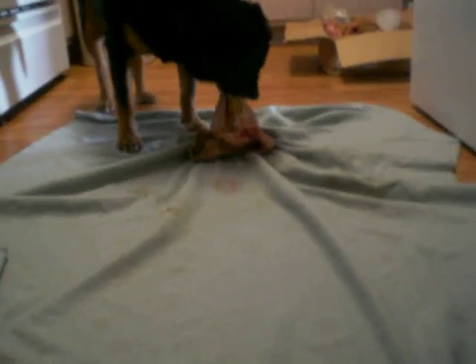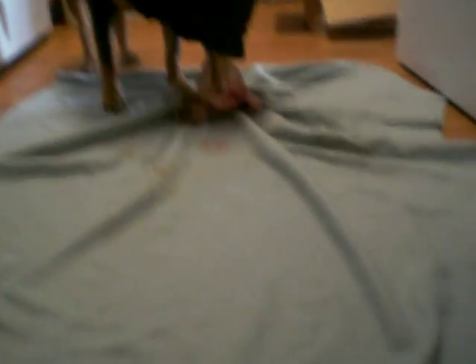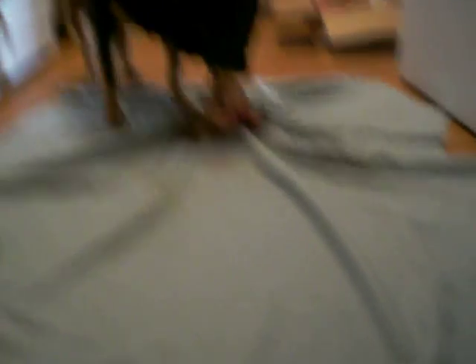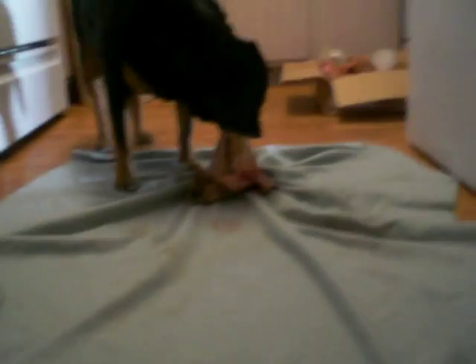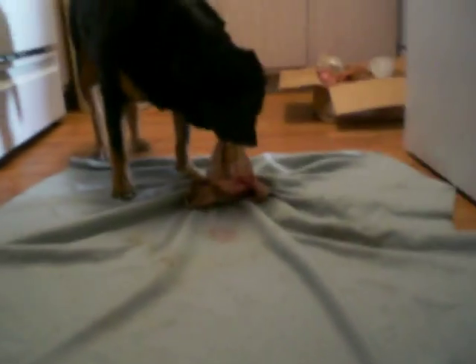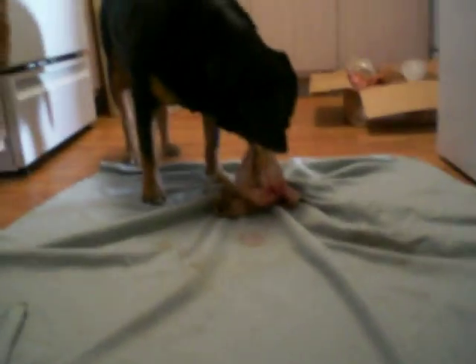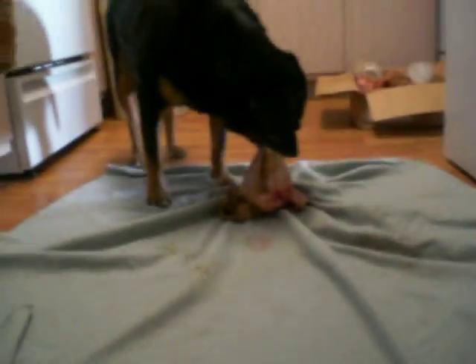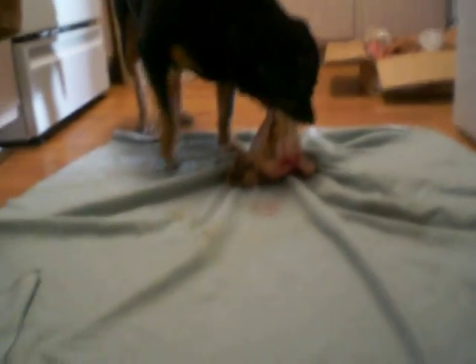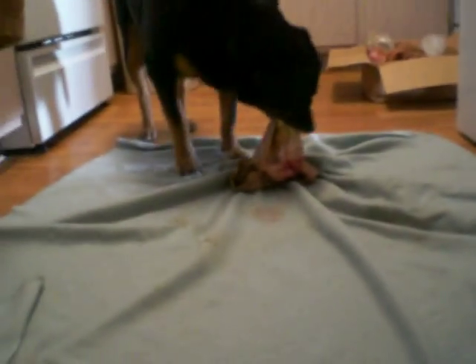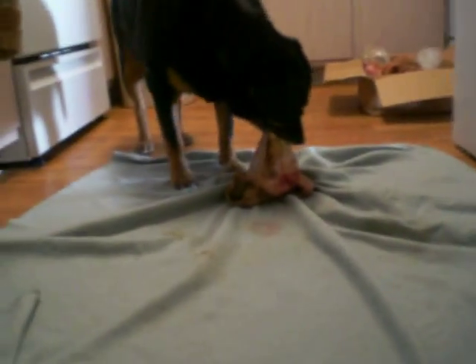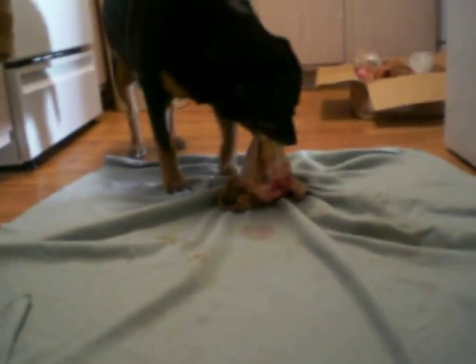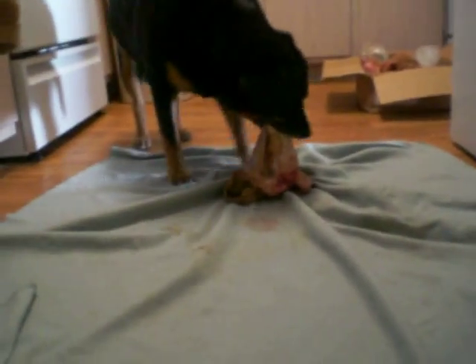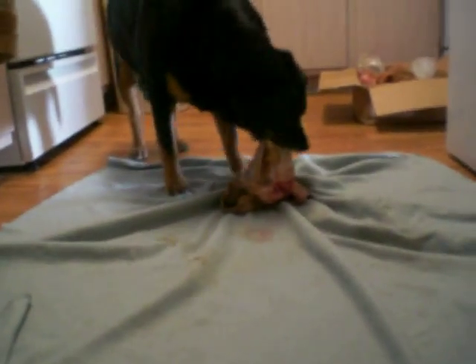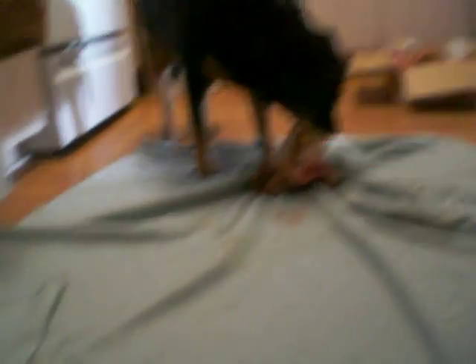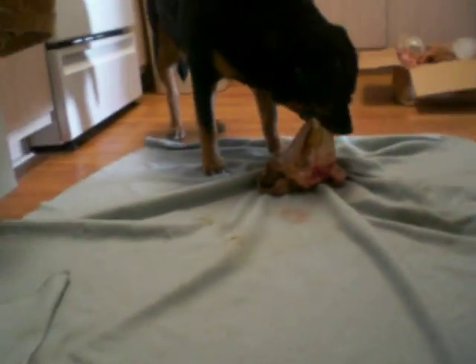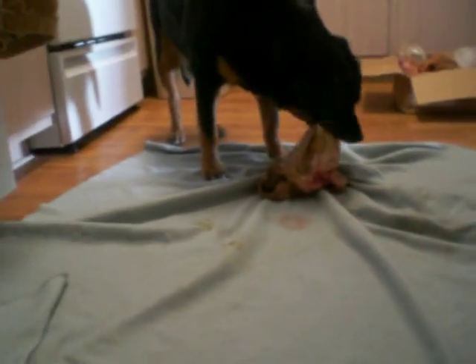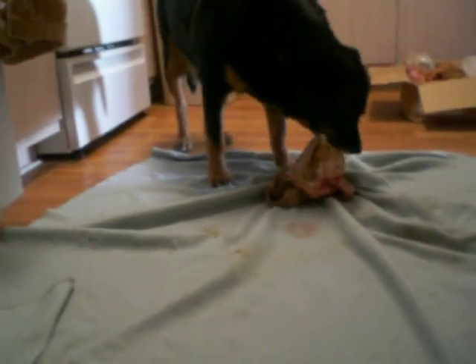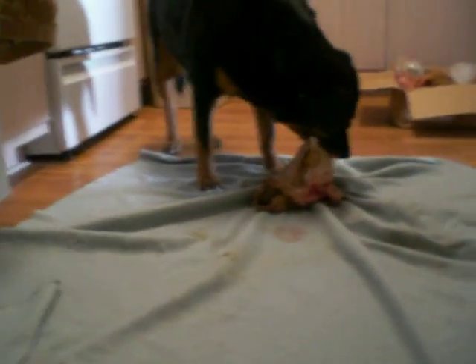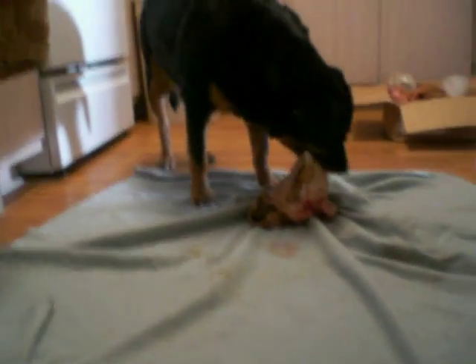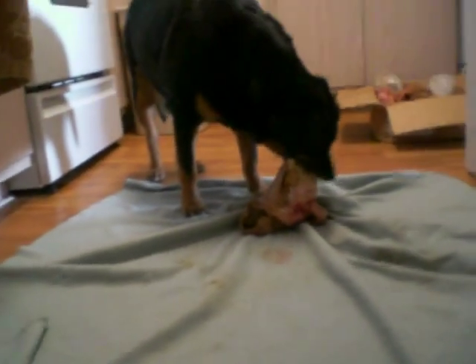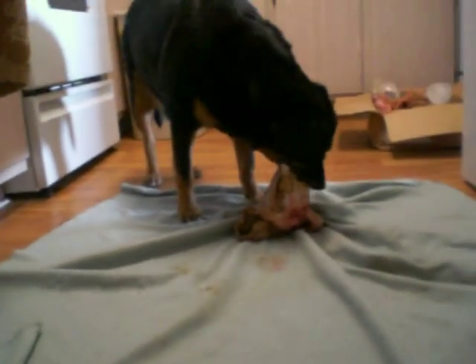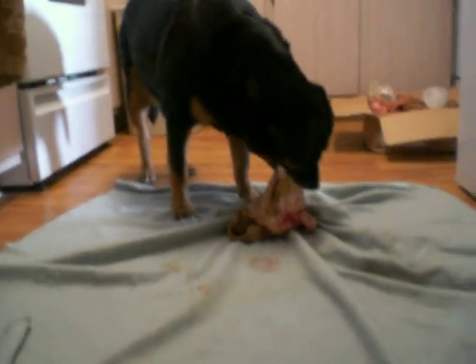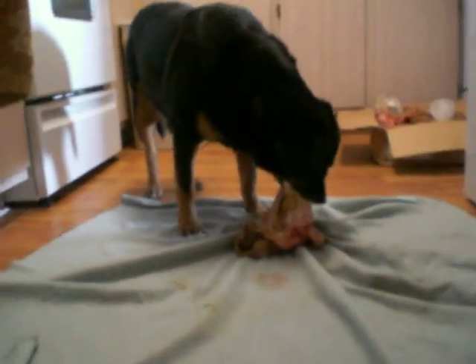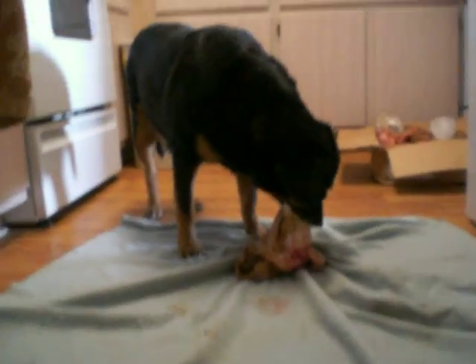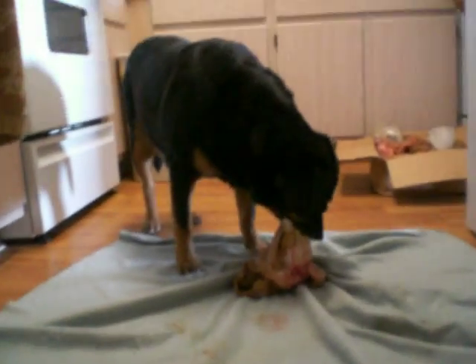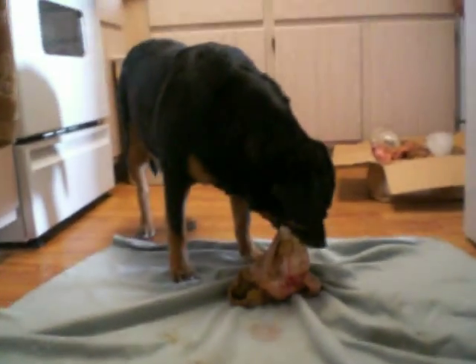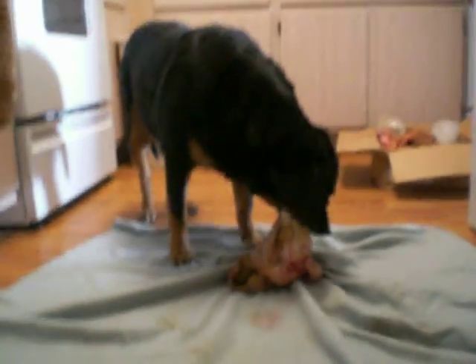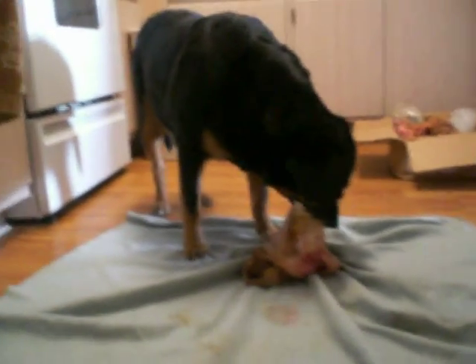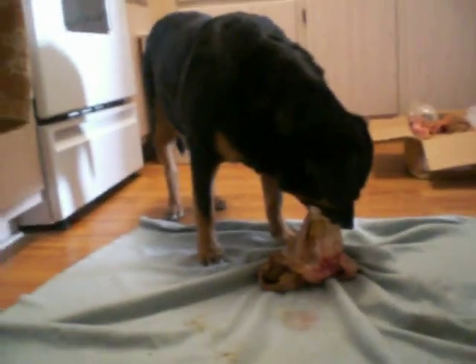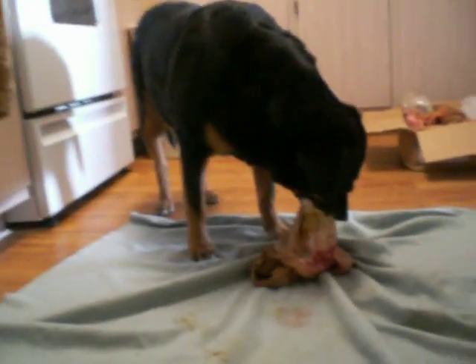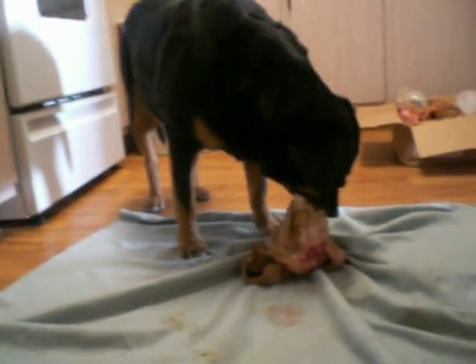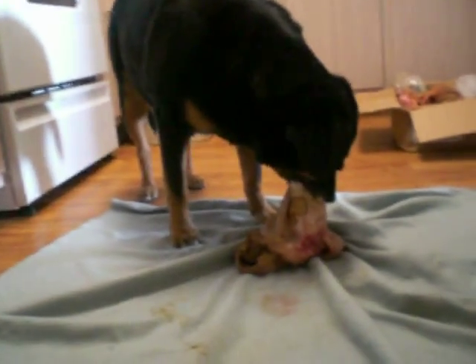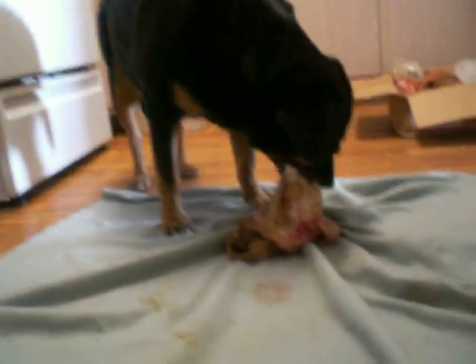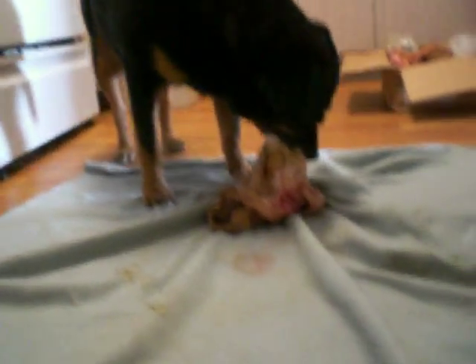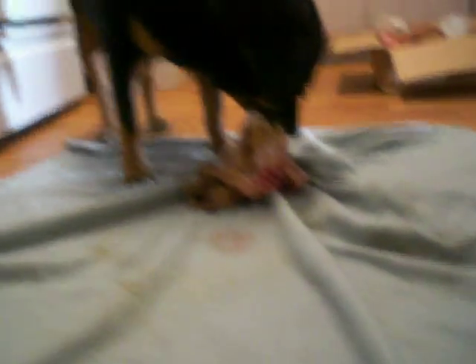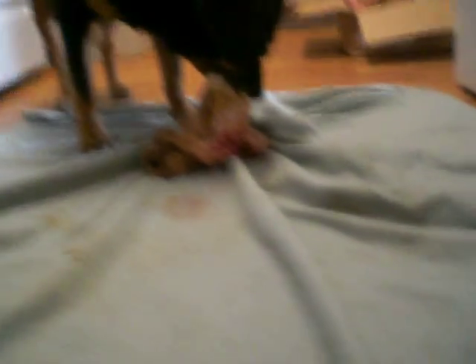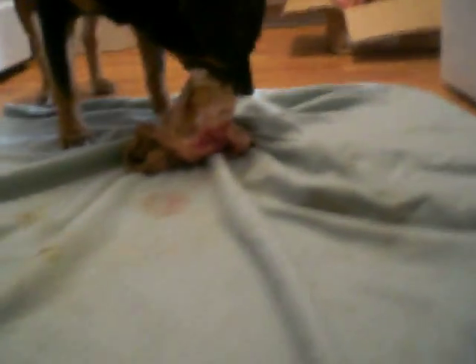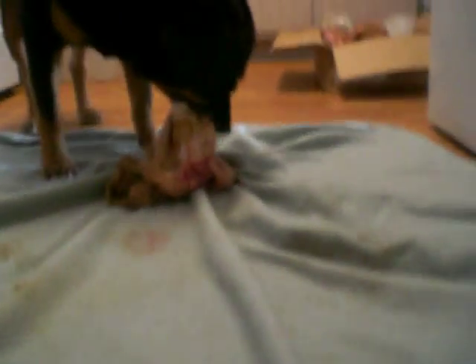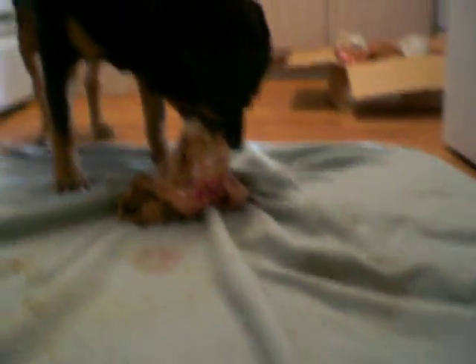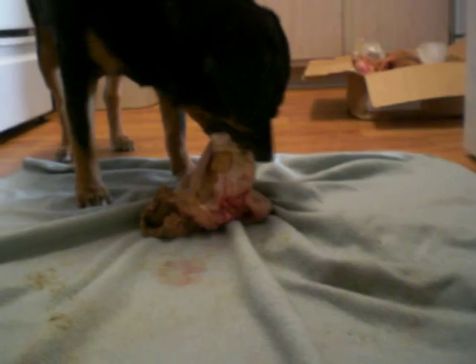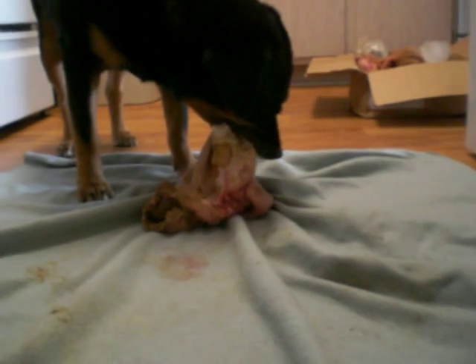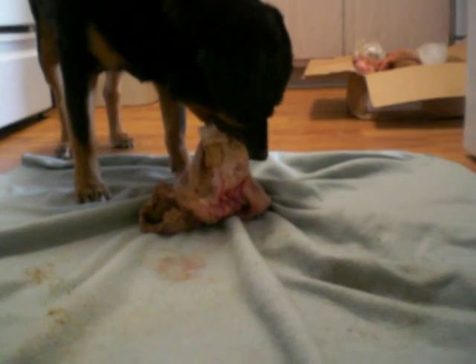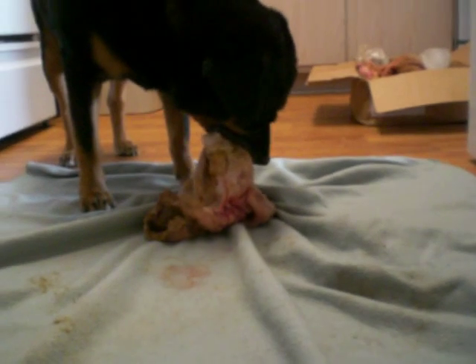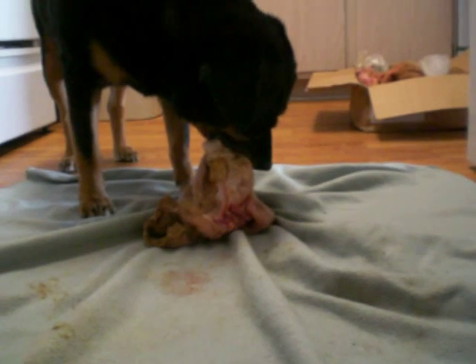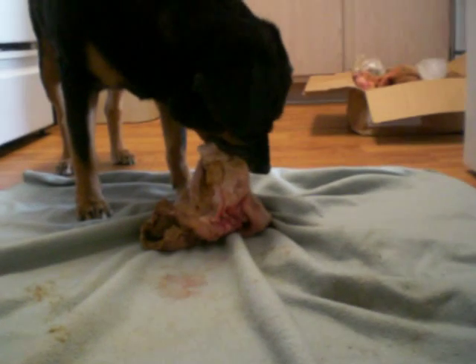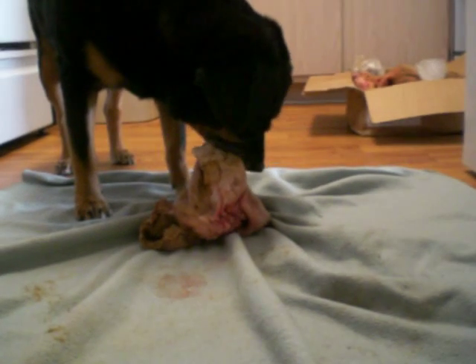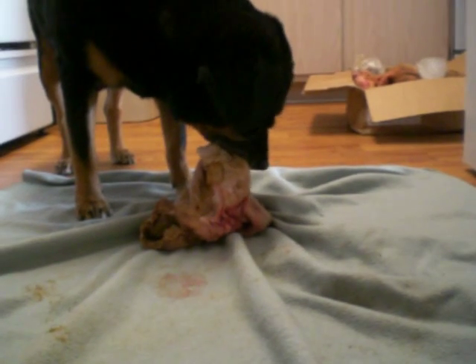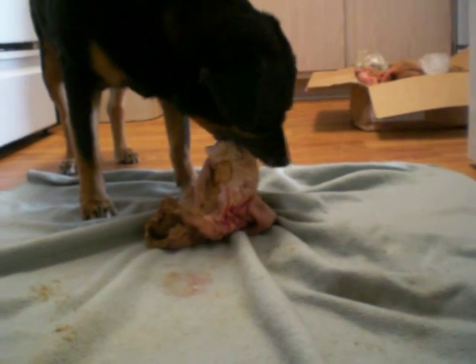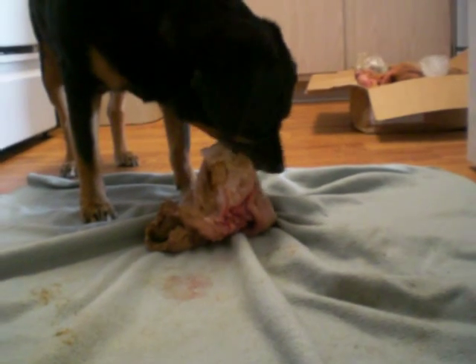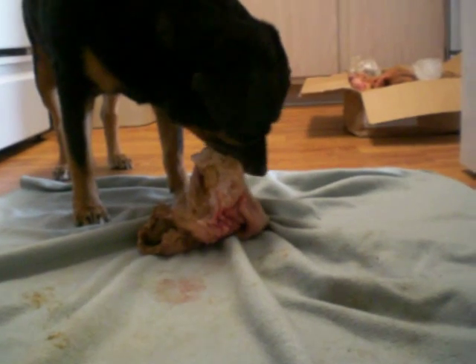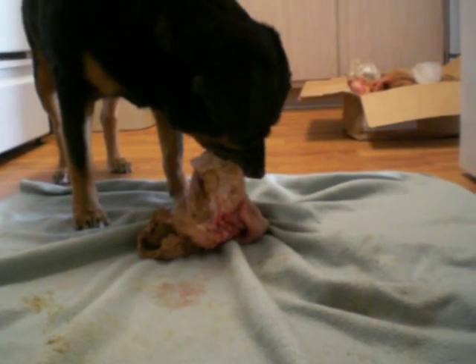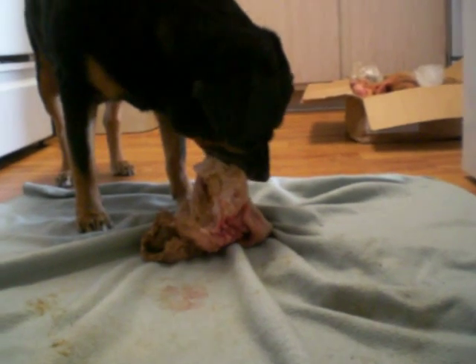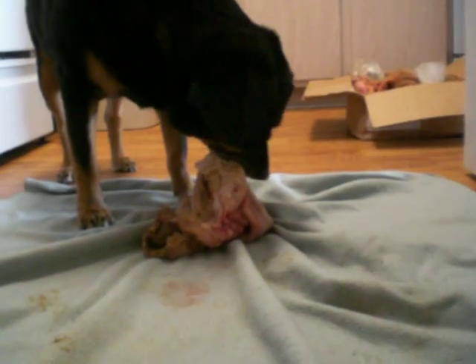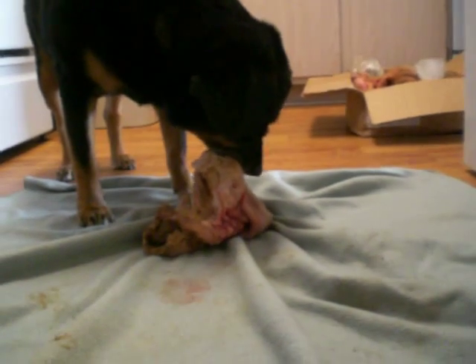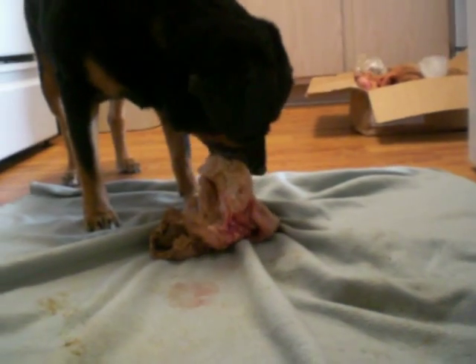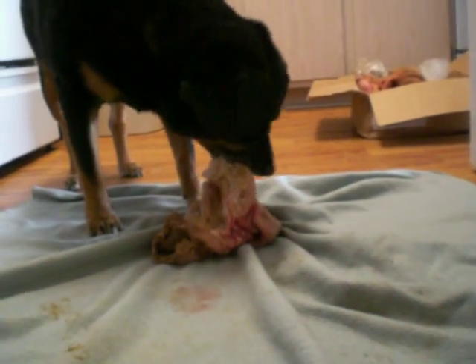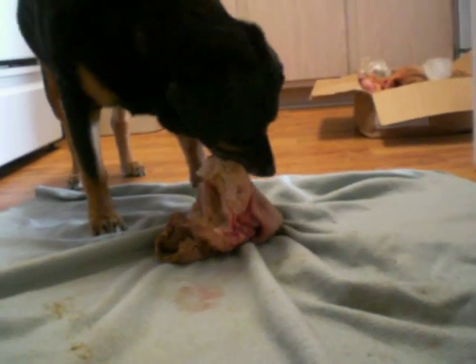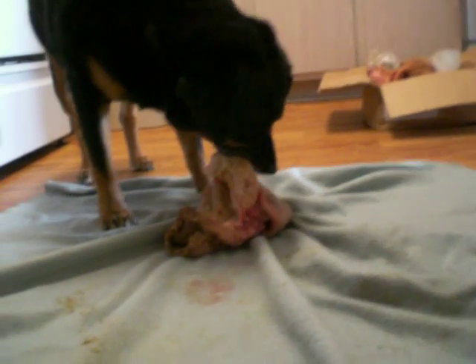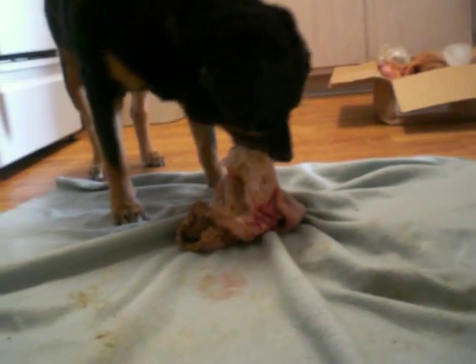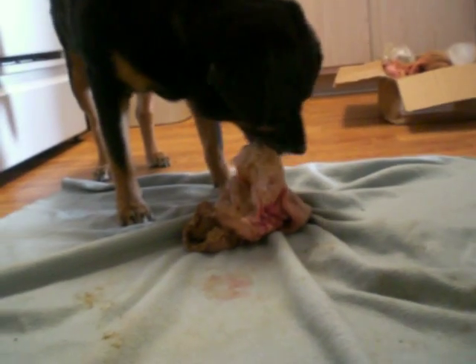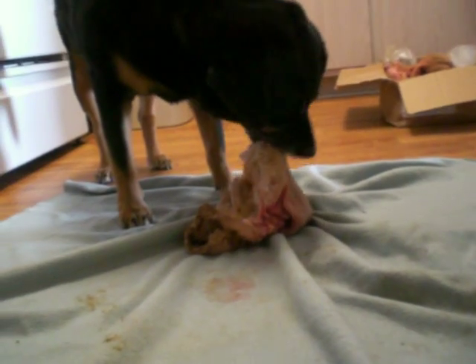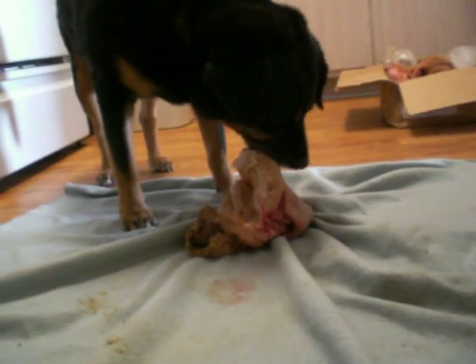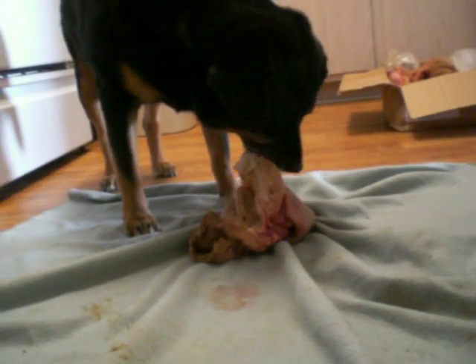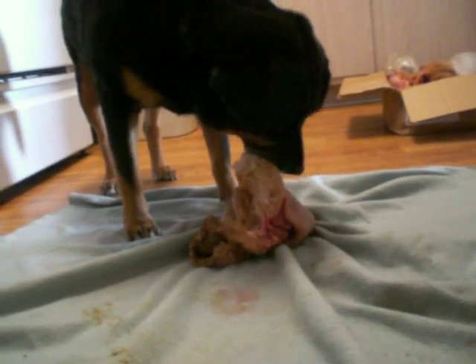Here's Lola eating goat green tripe for the first time. You can see how rubbery it is — she's chewing on it.